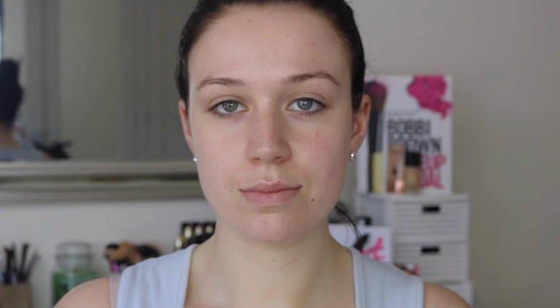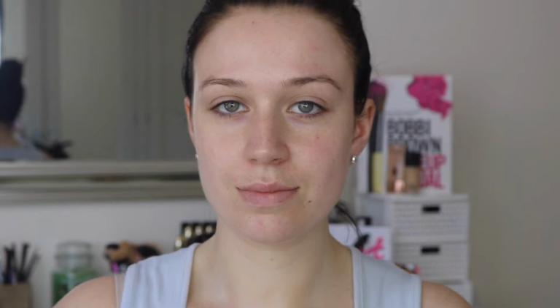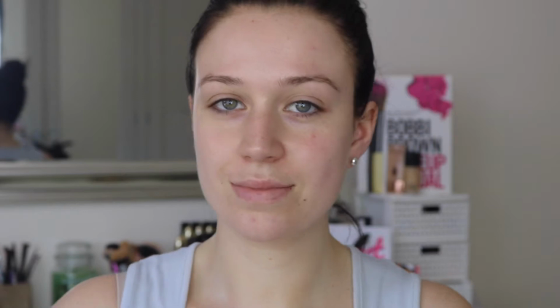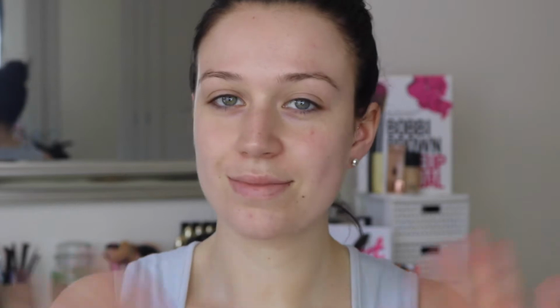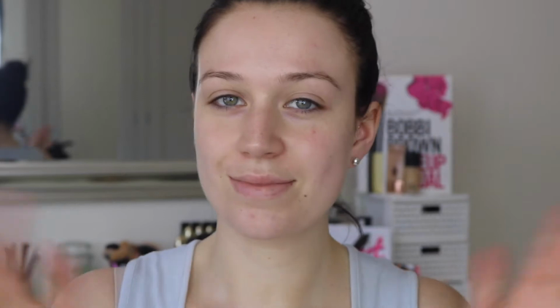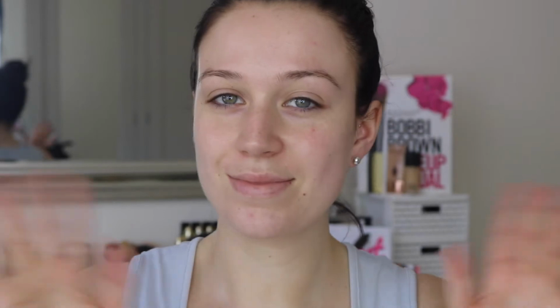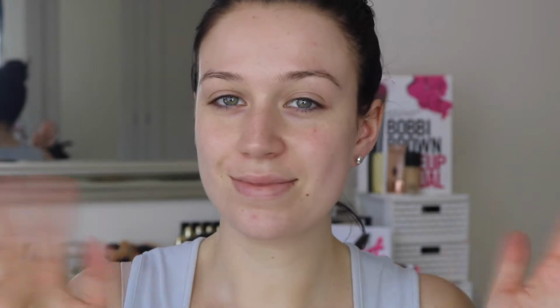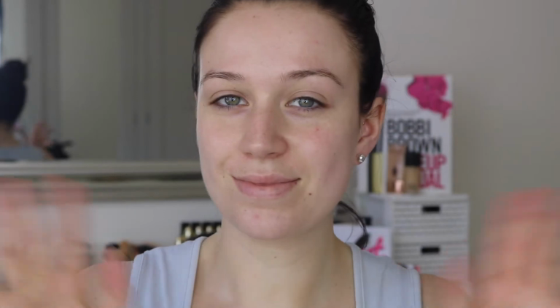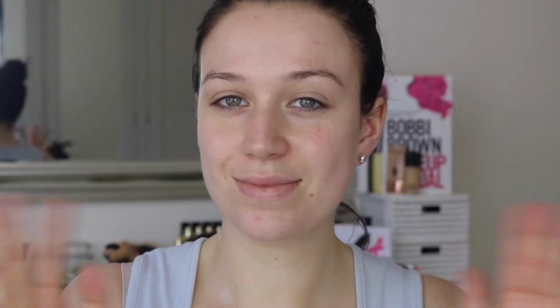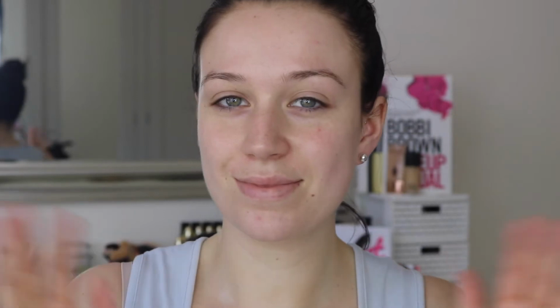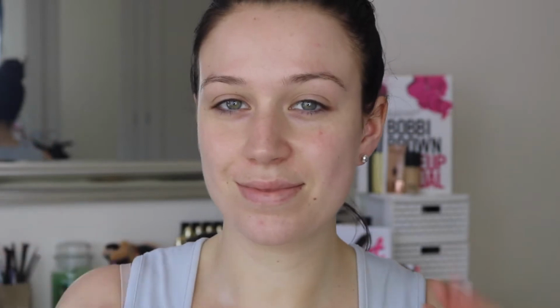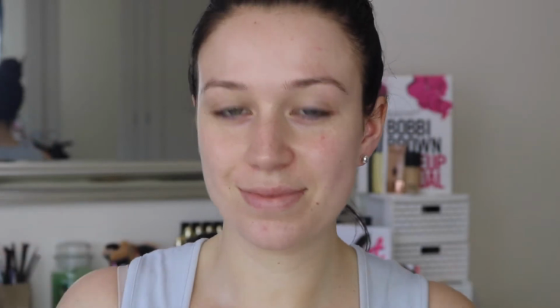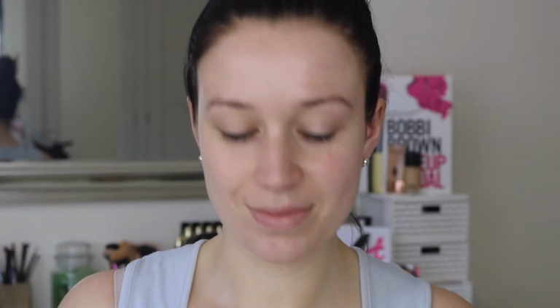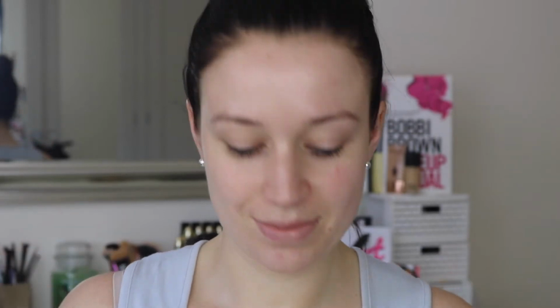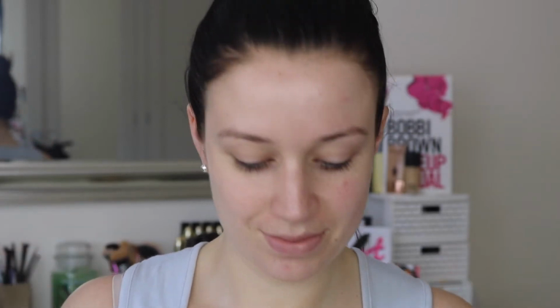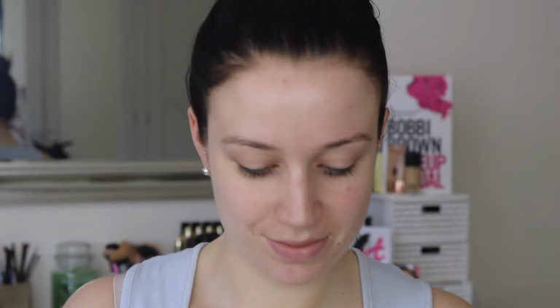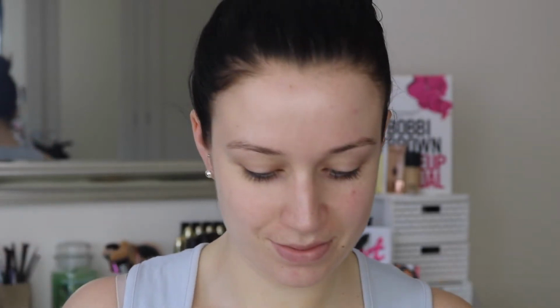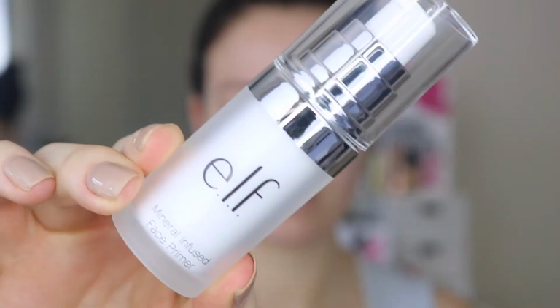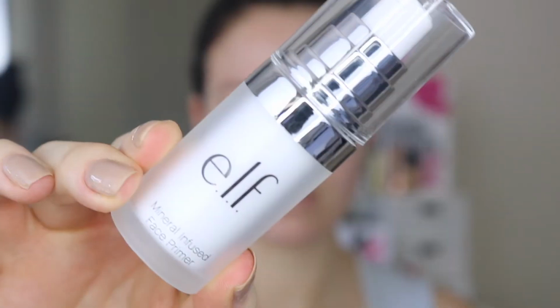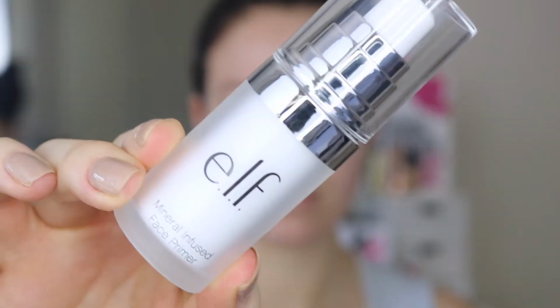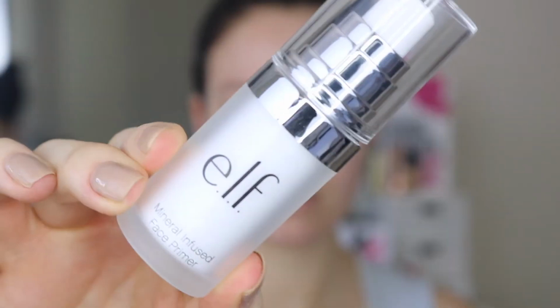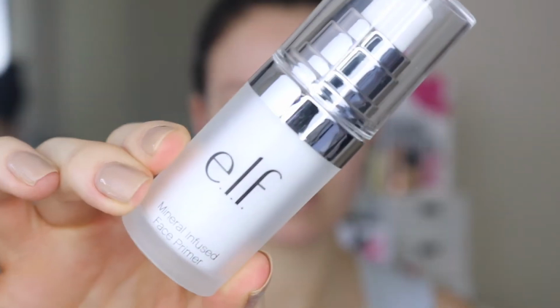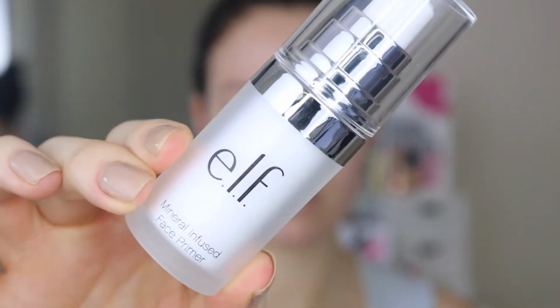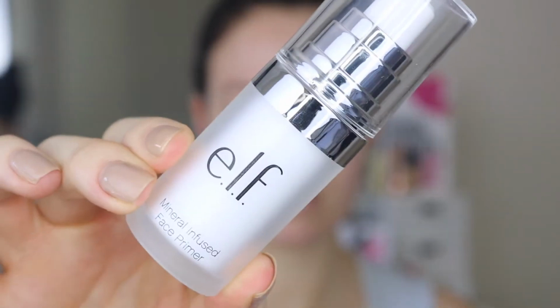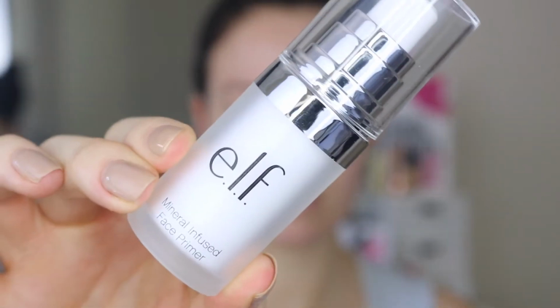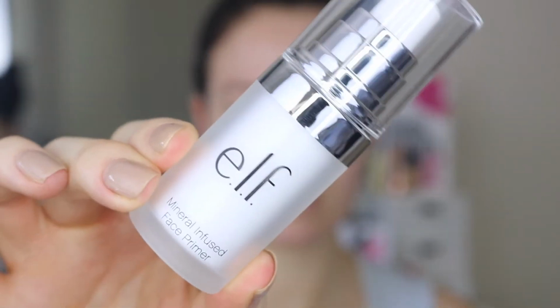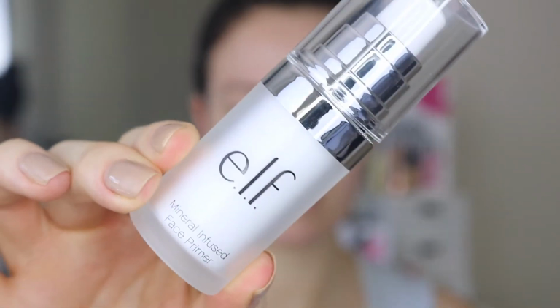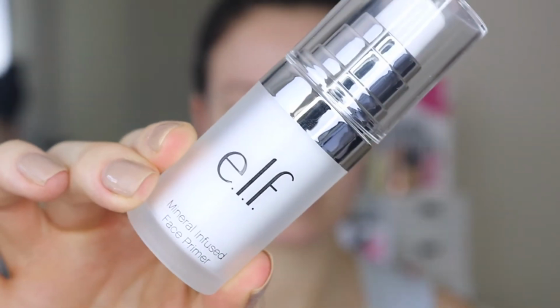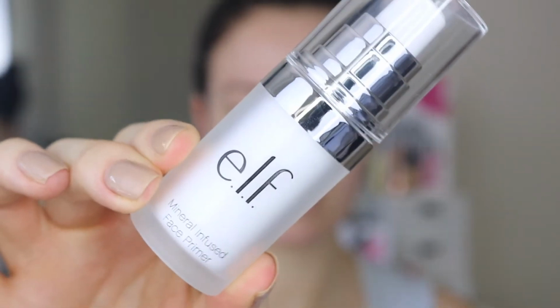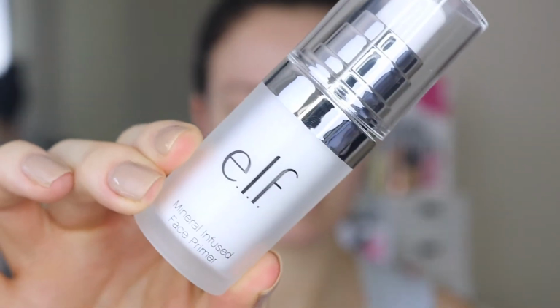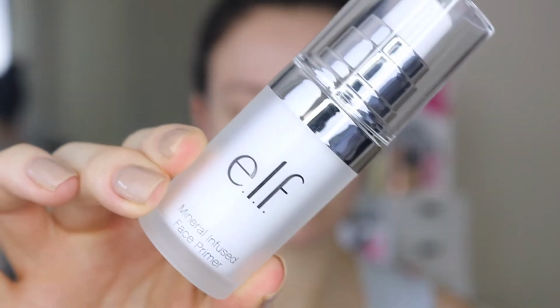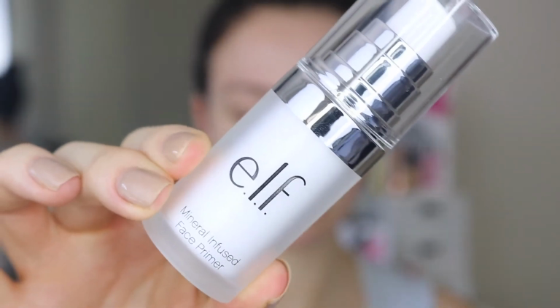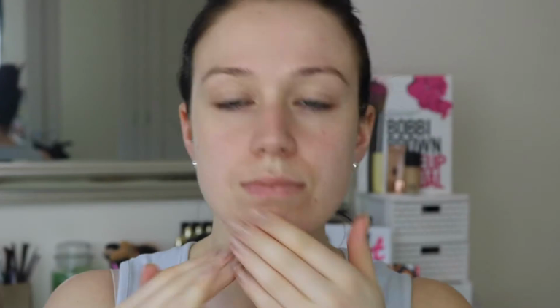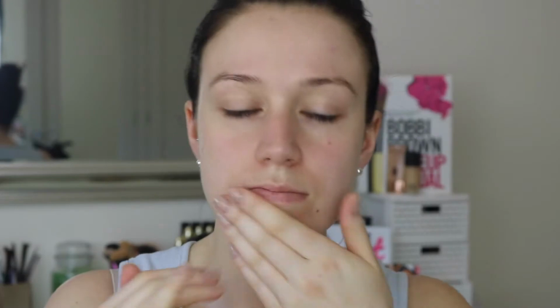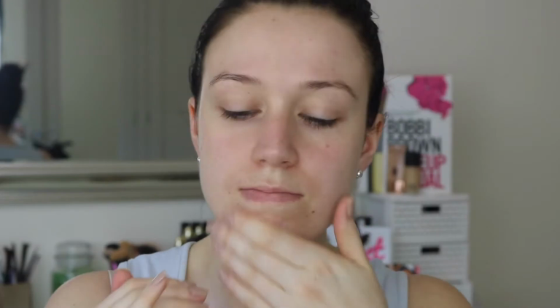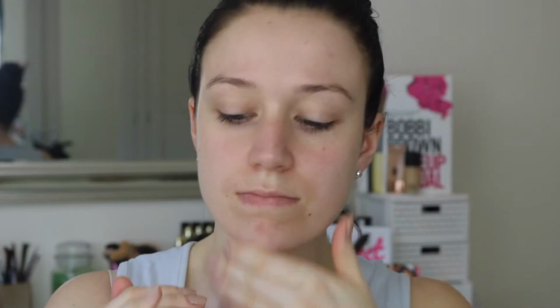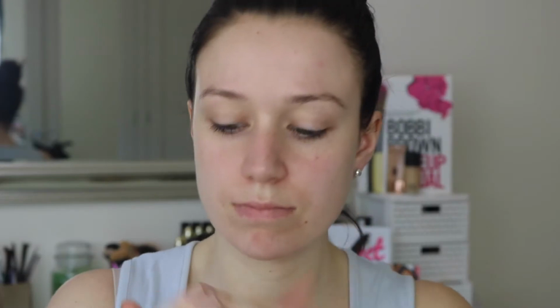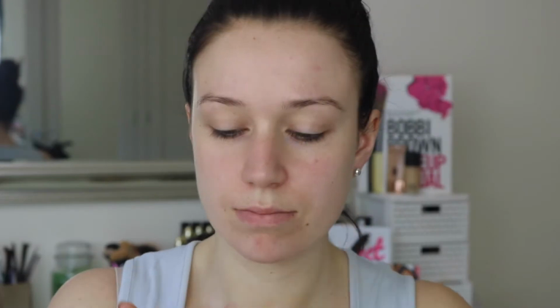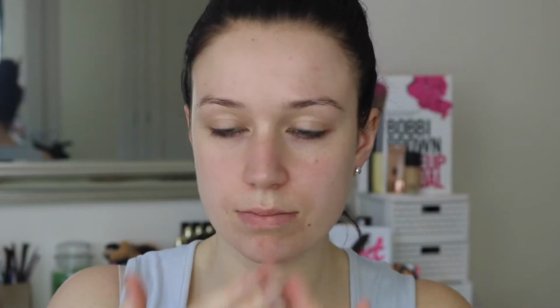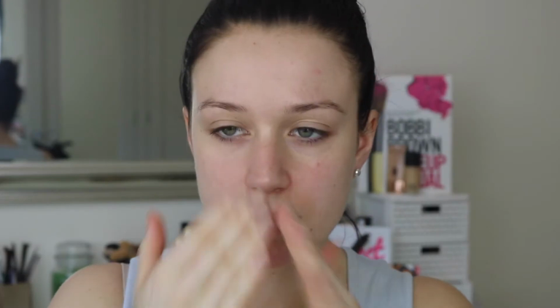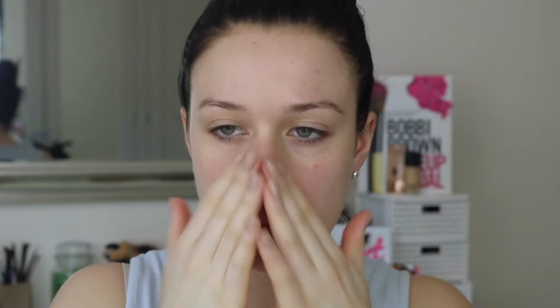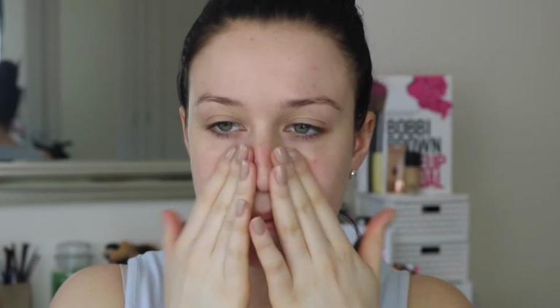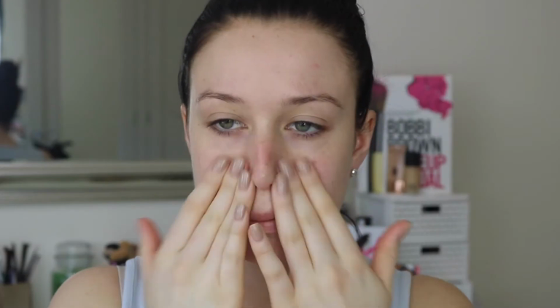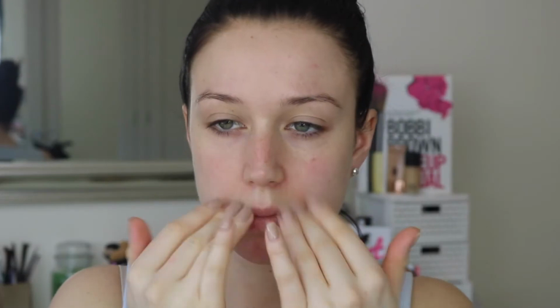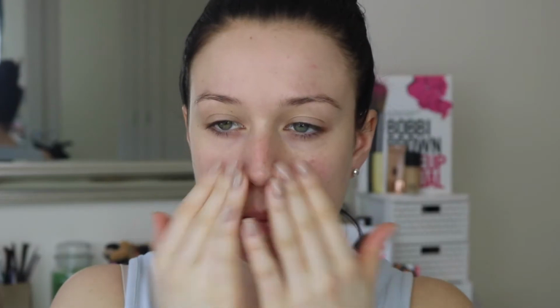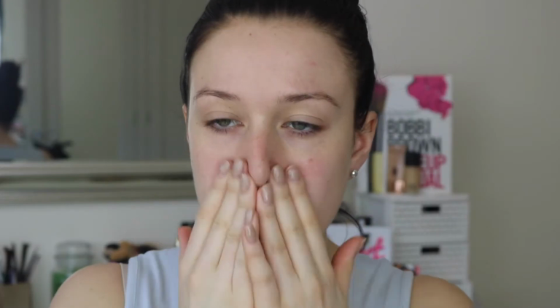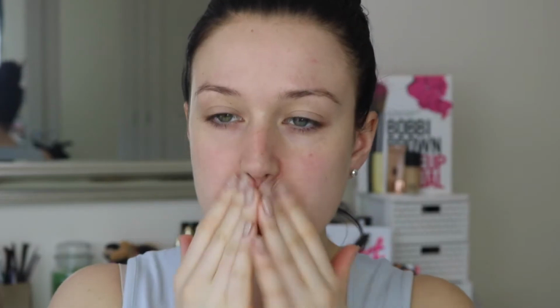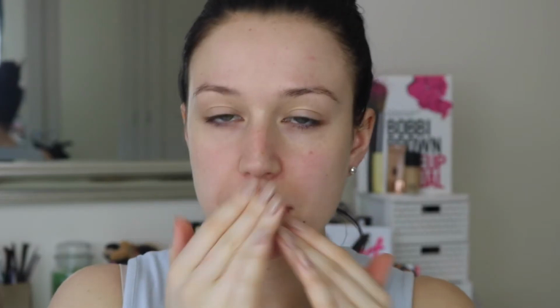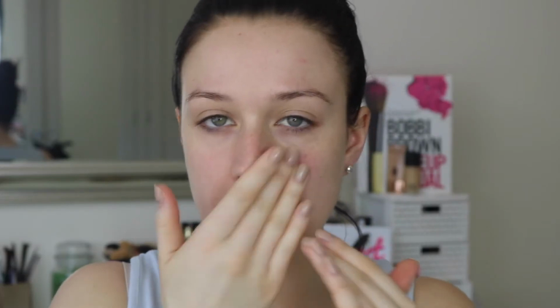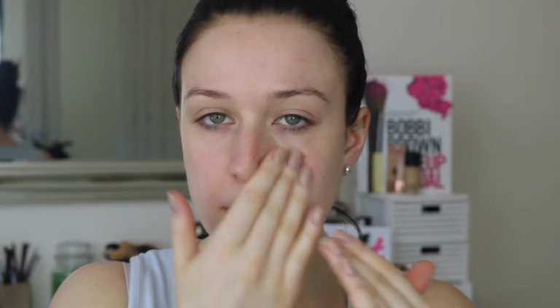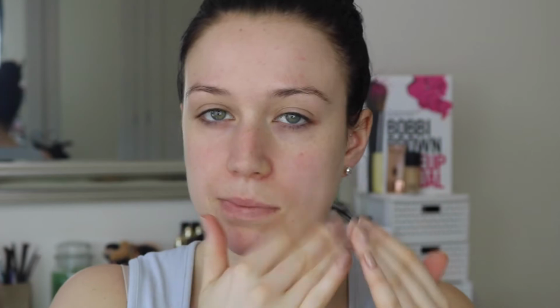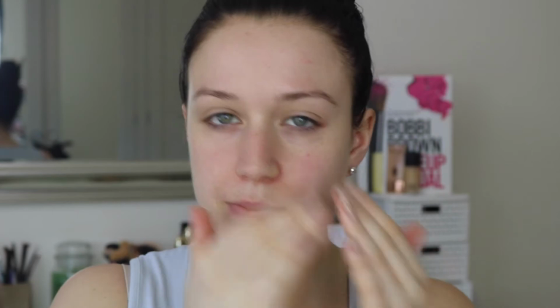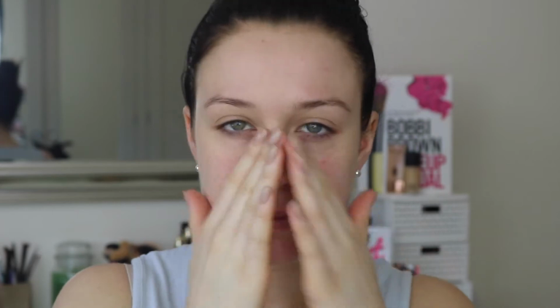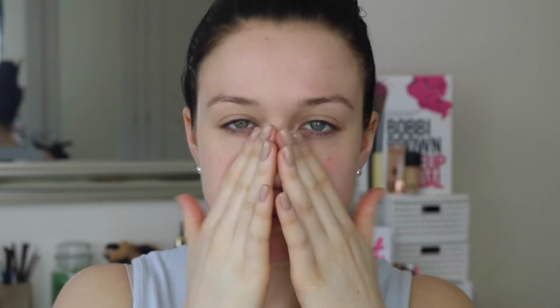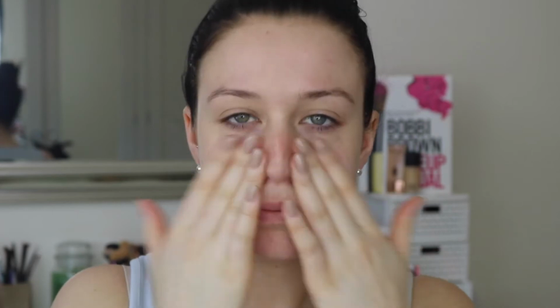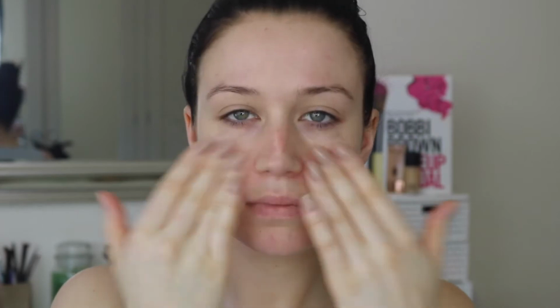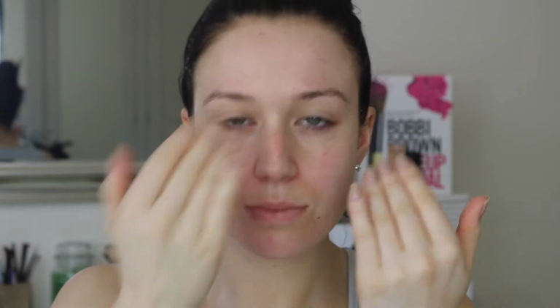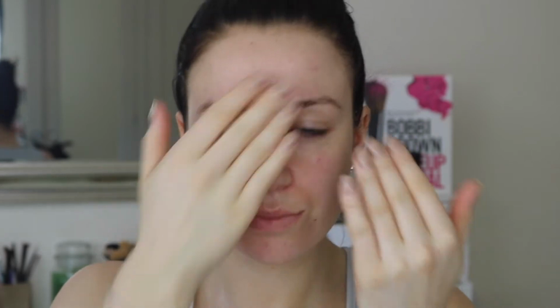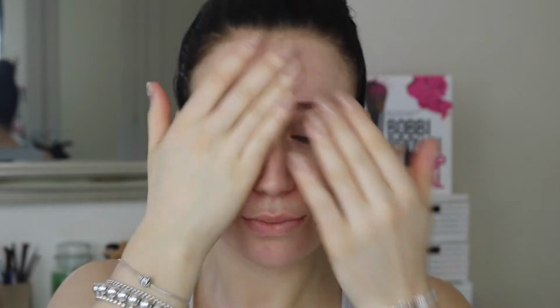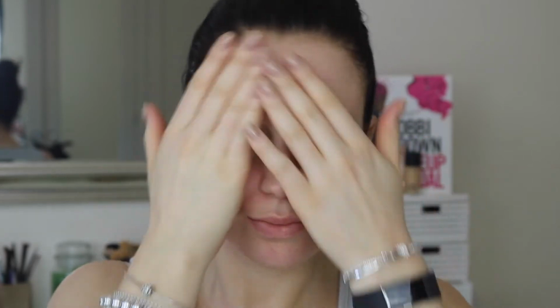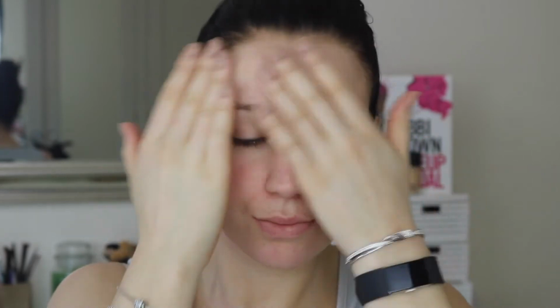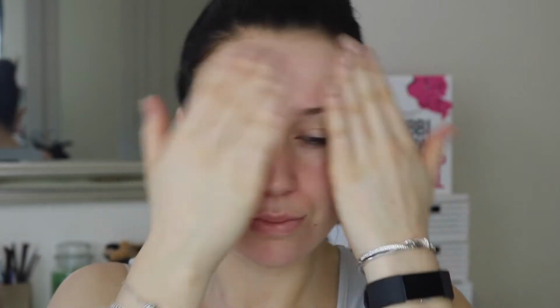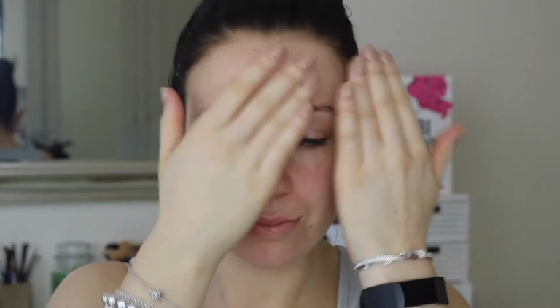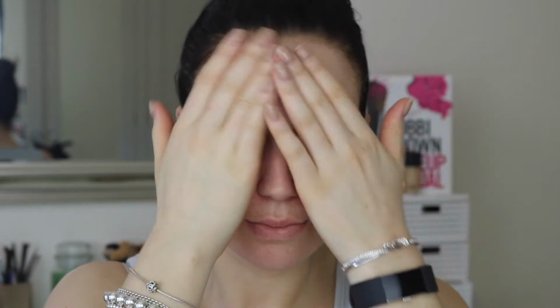Hi guys, we're just going to jump straight into this kind of first impressions, starting off with the e.l.f. Mineral Infused Face Primer.